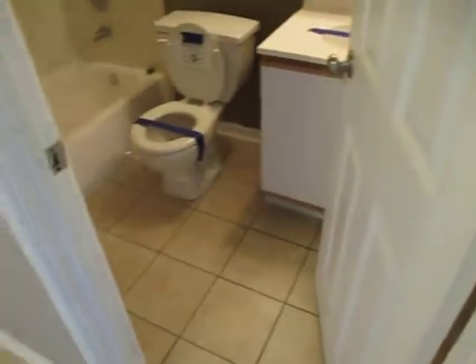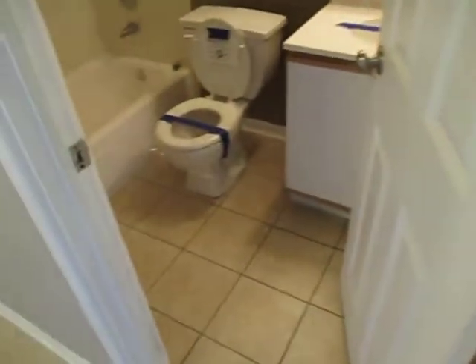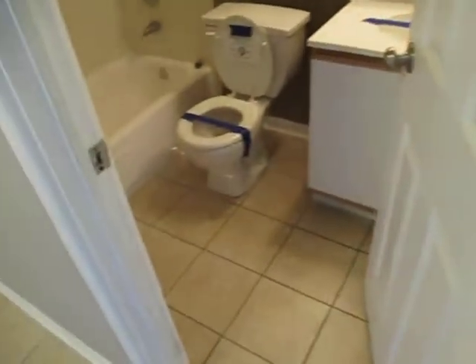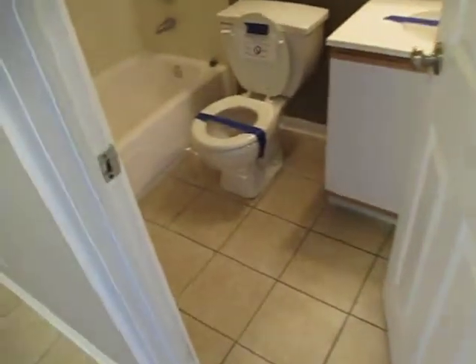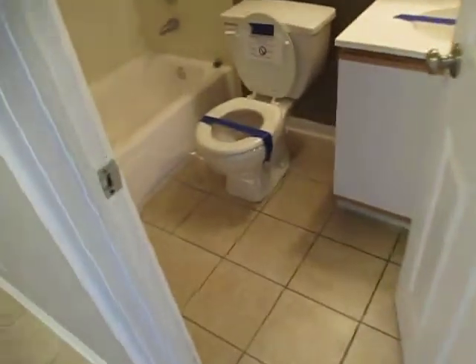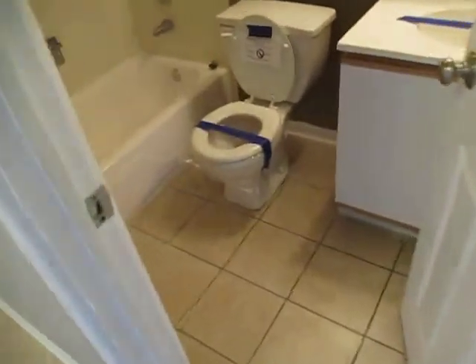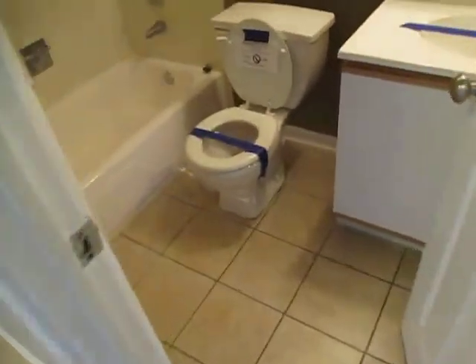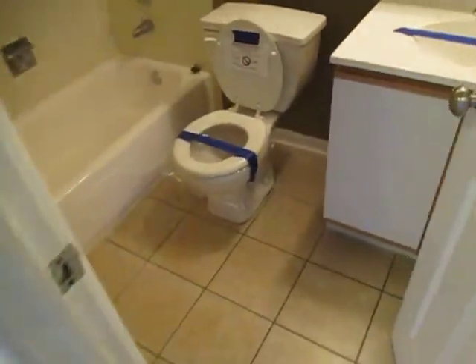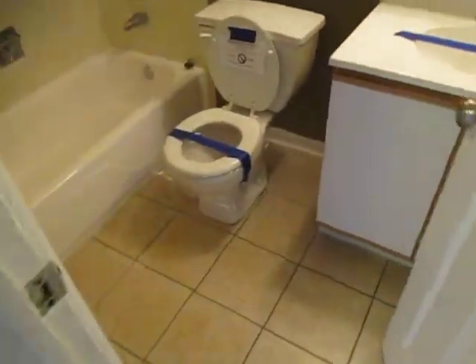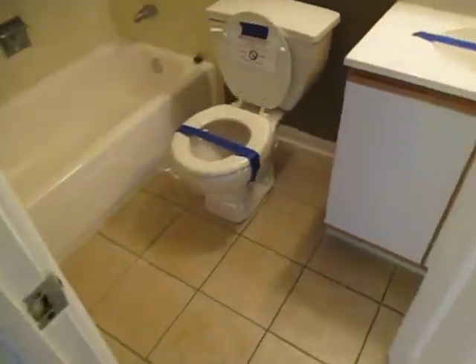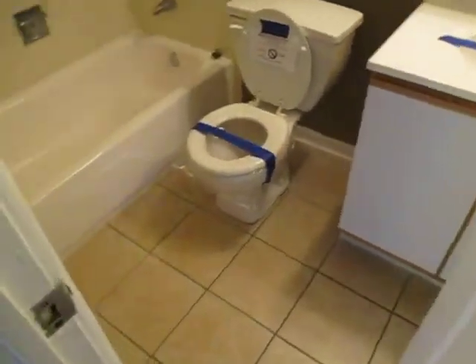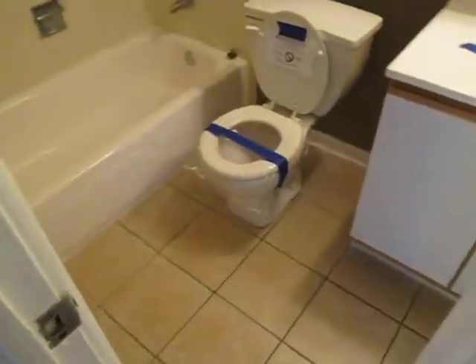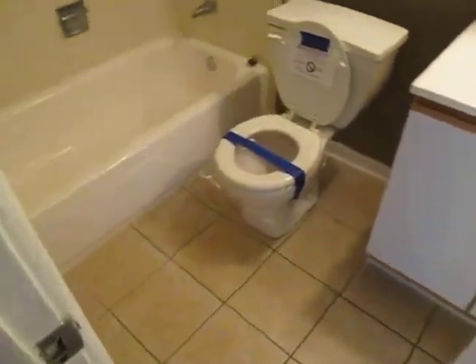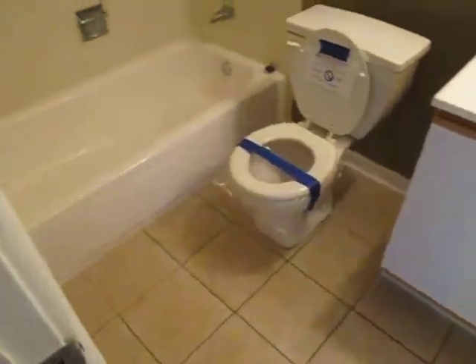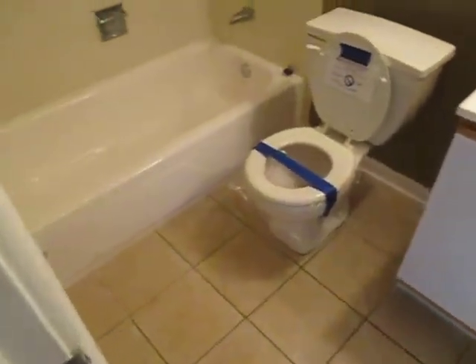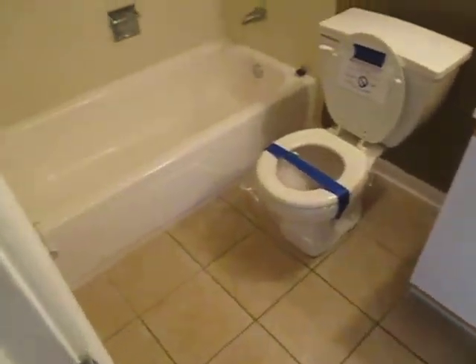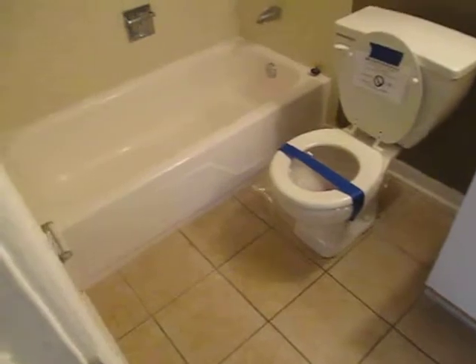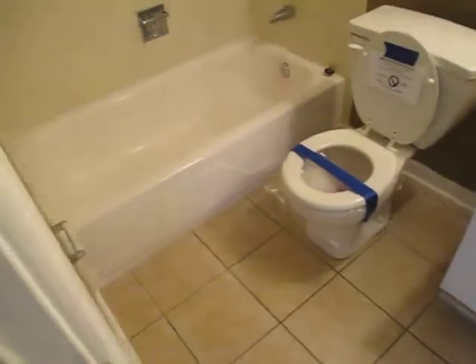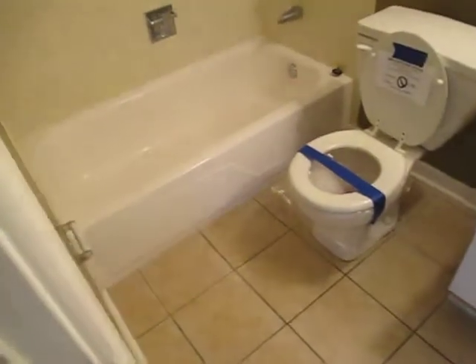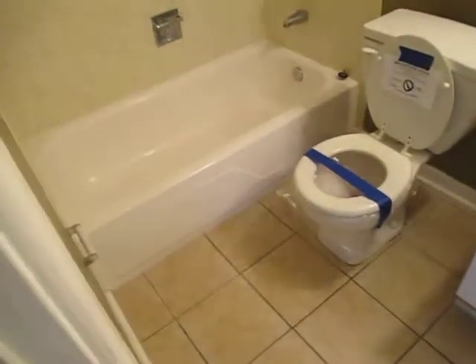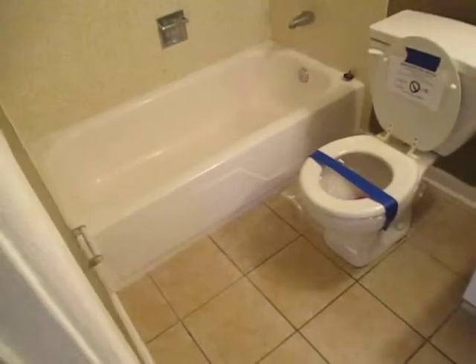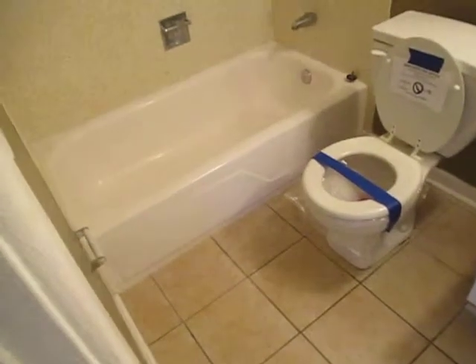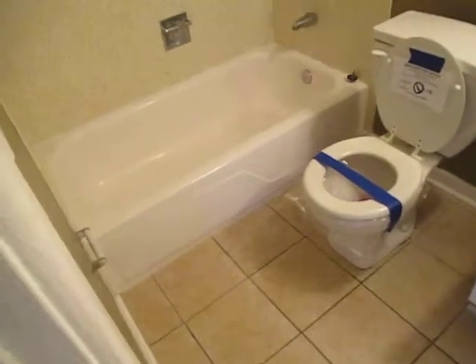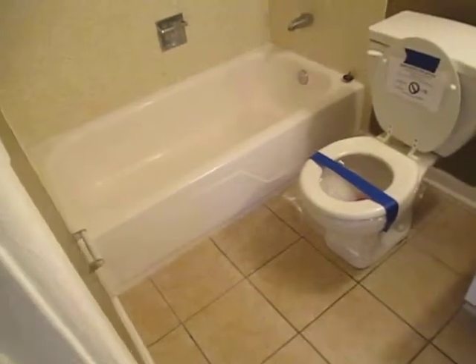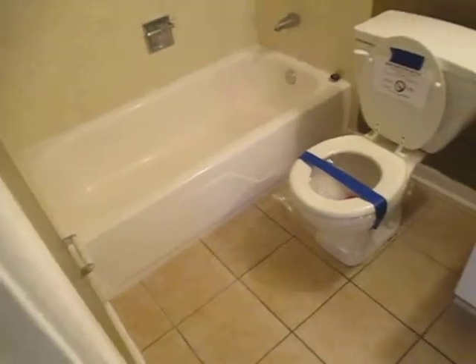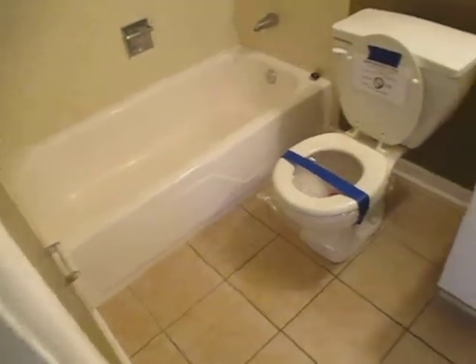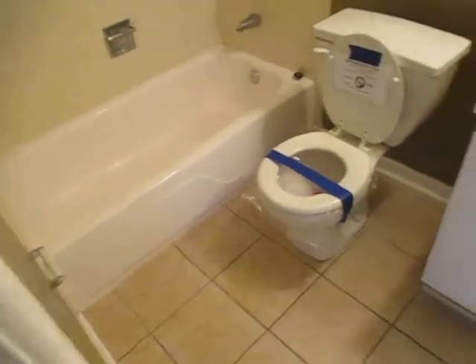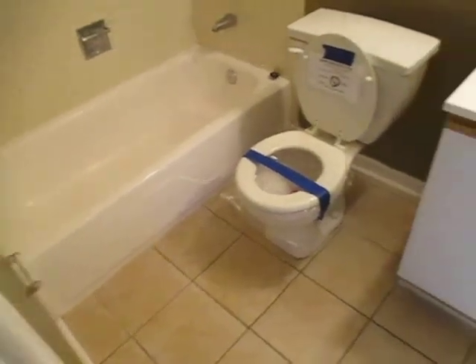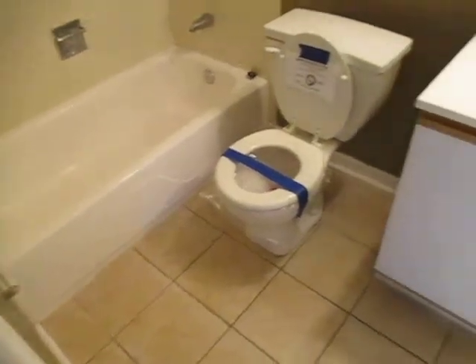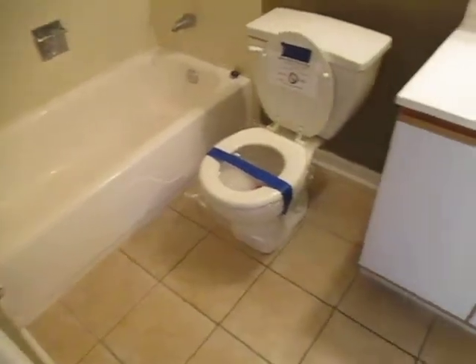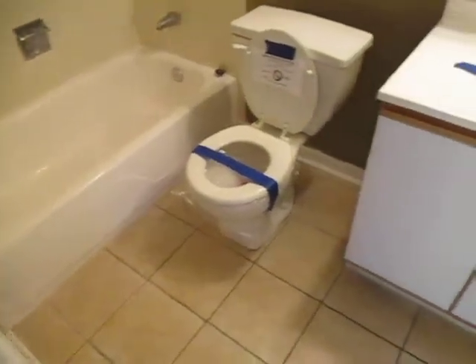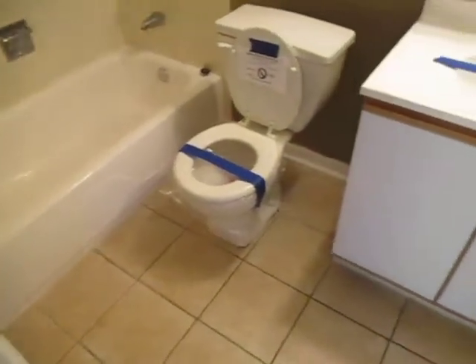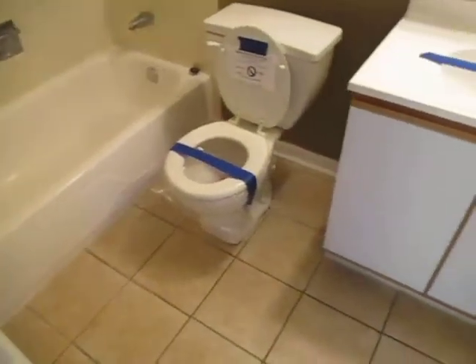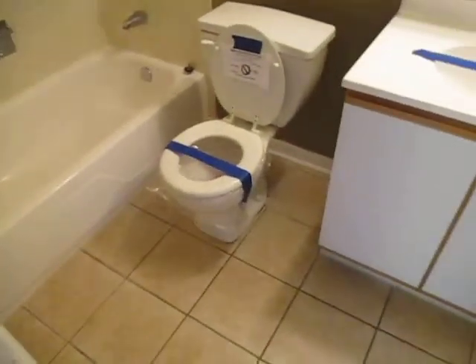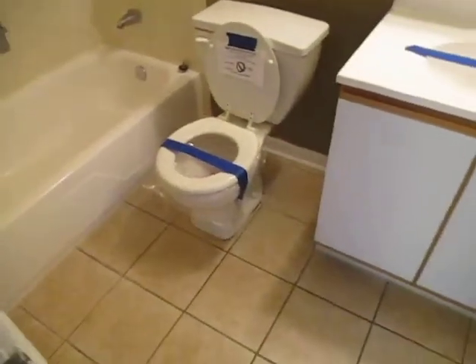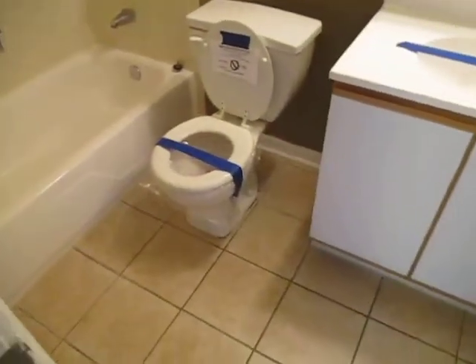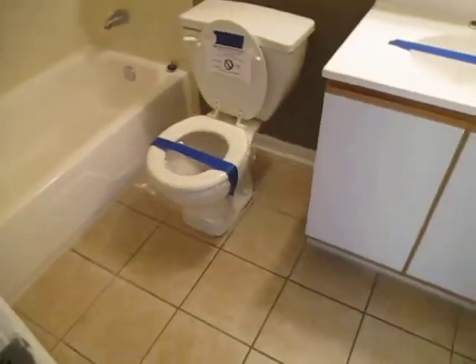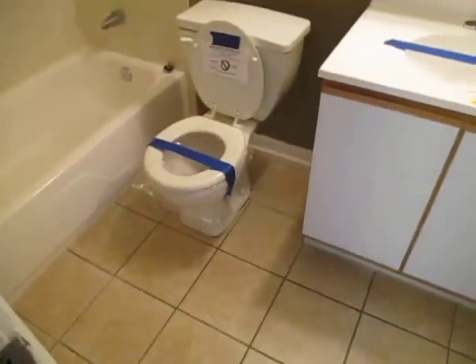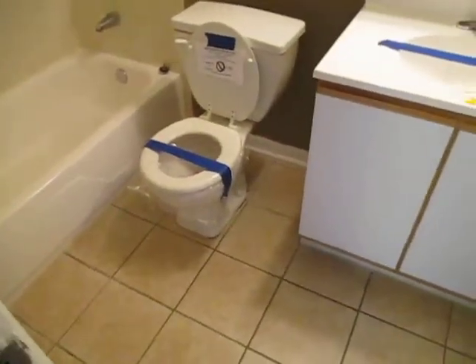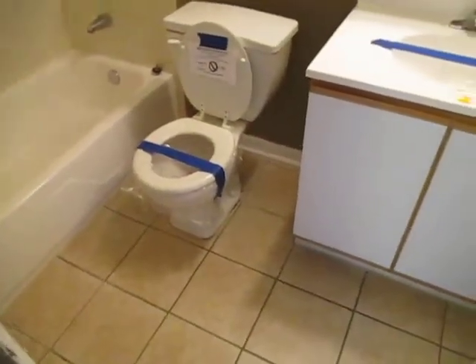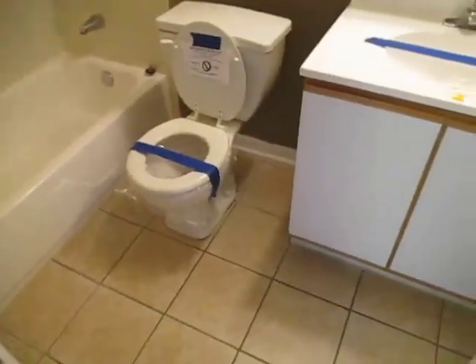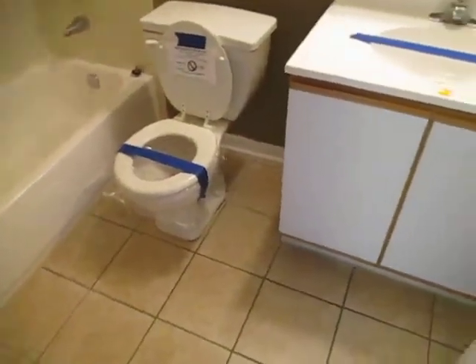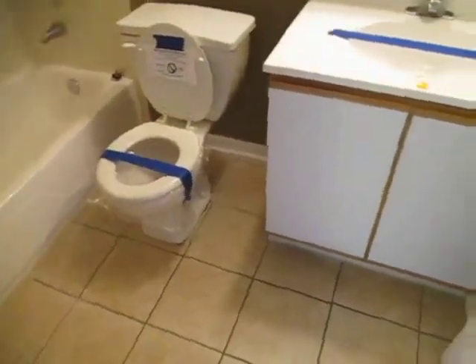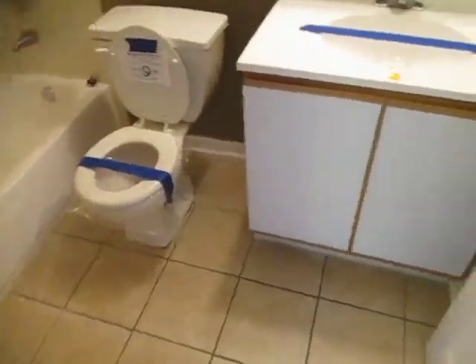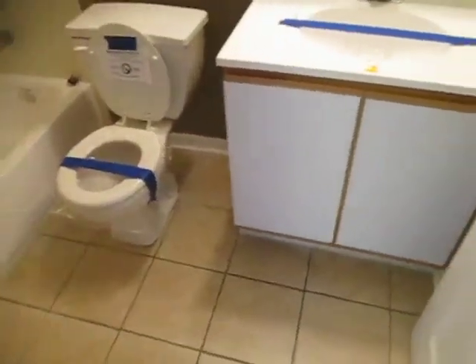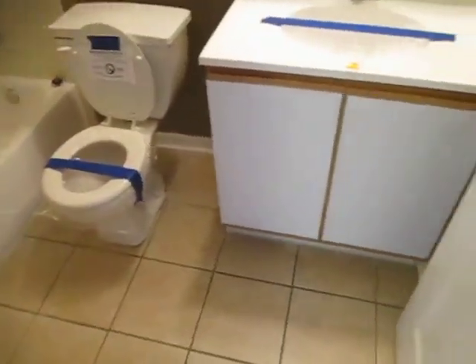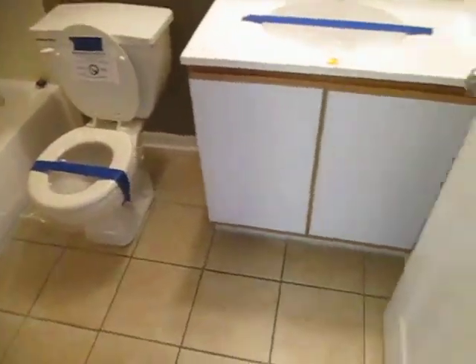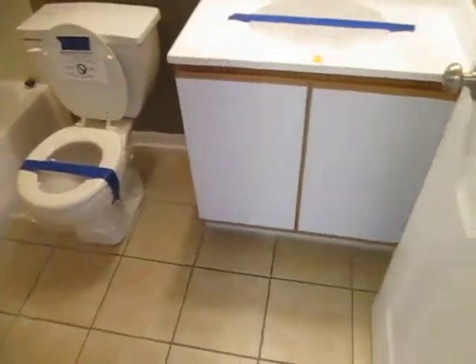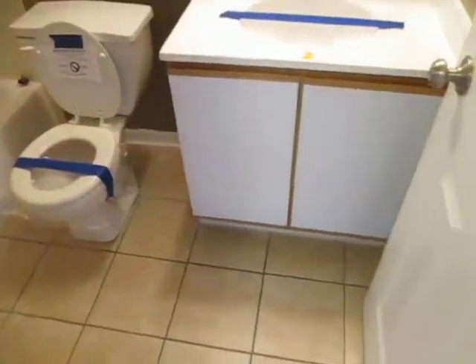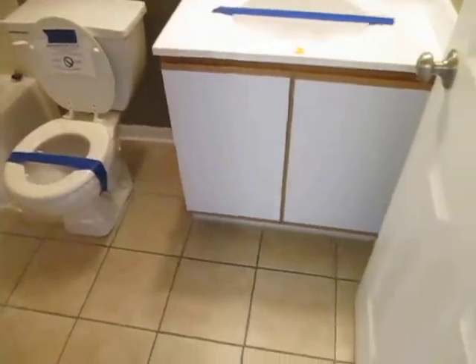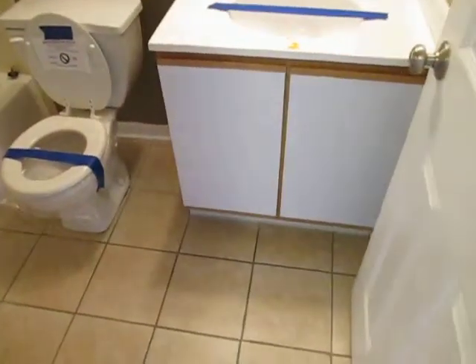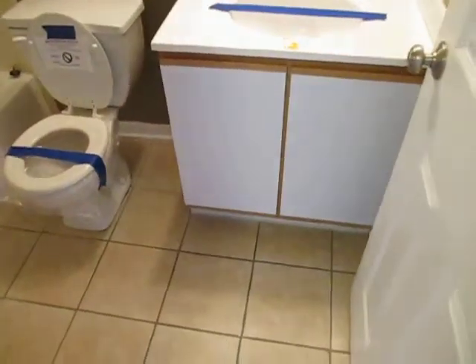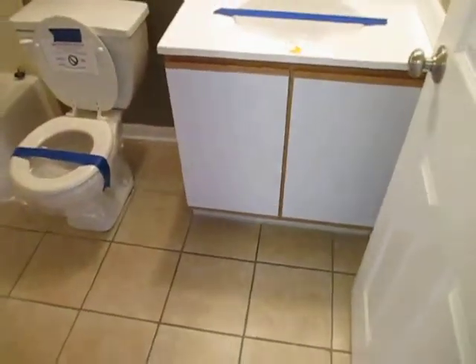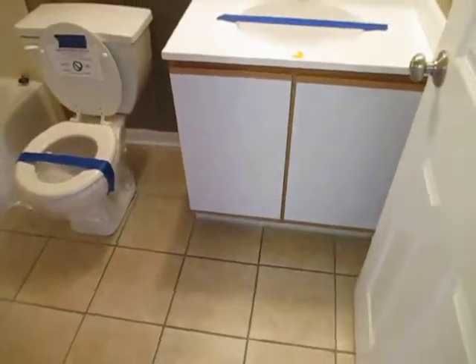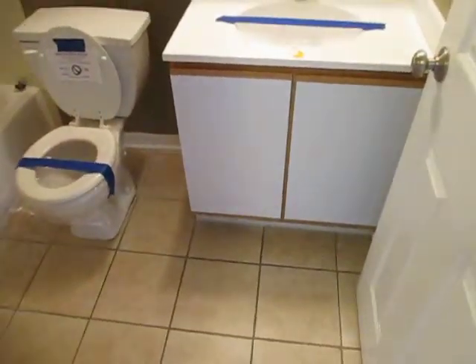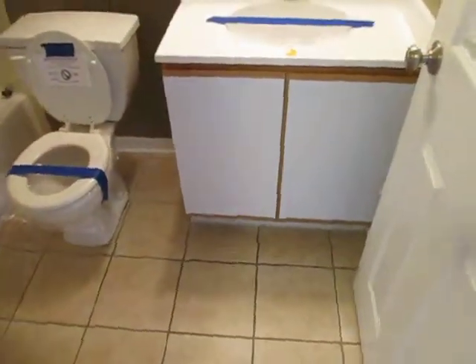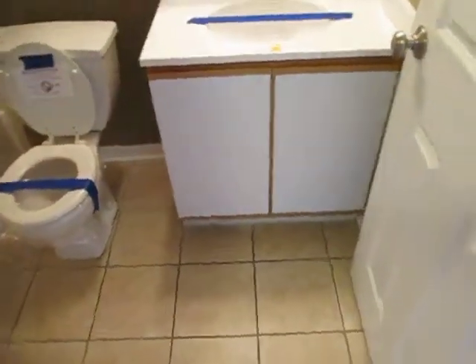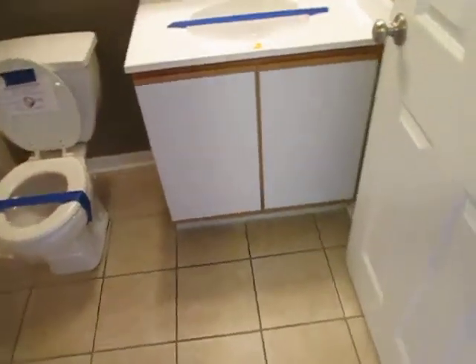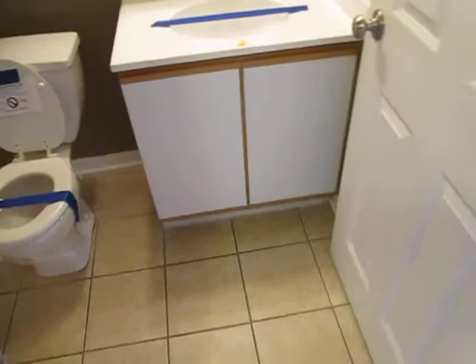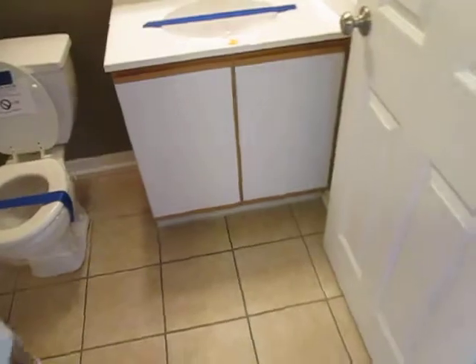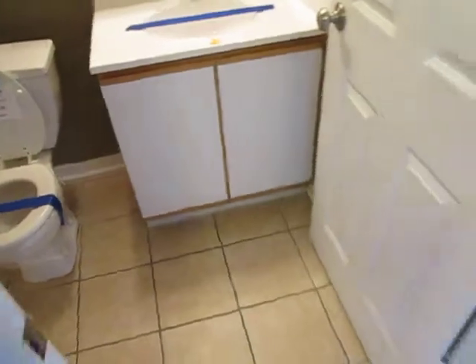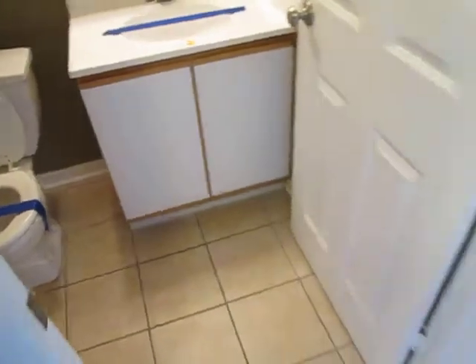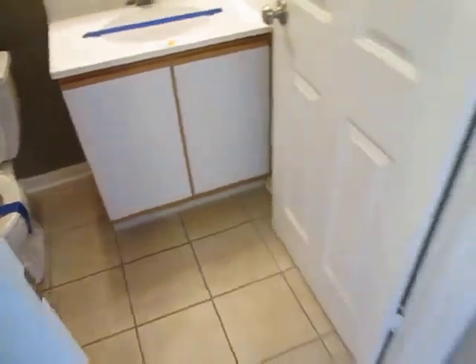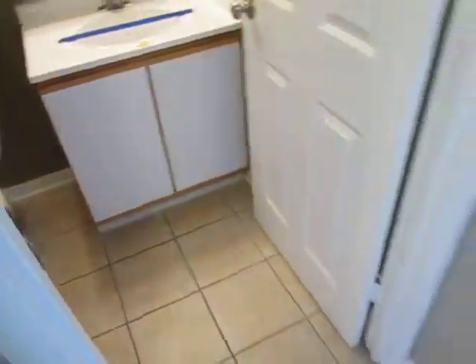Bathroom number one: bath, toilet, vanity.